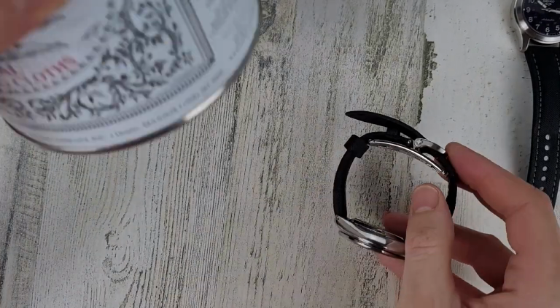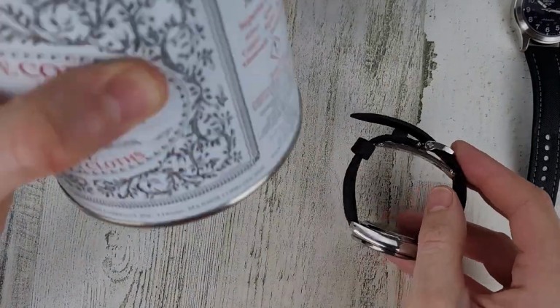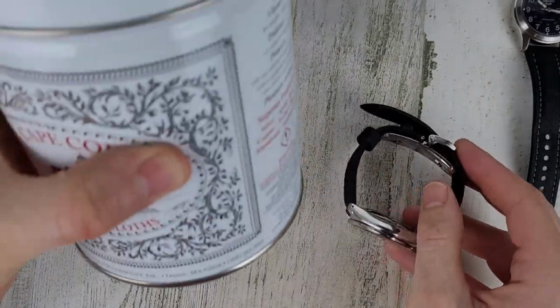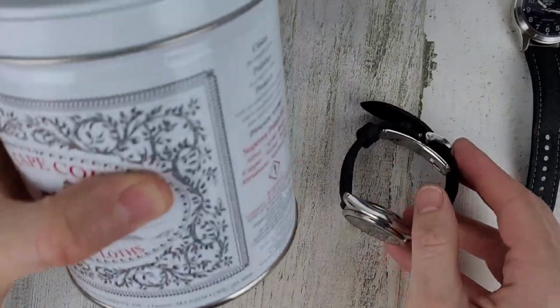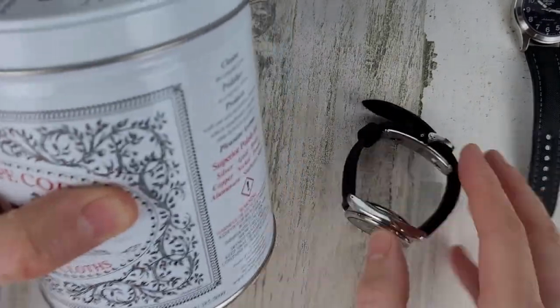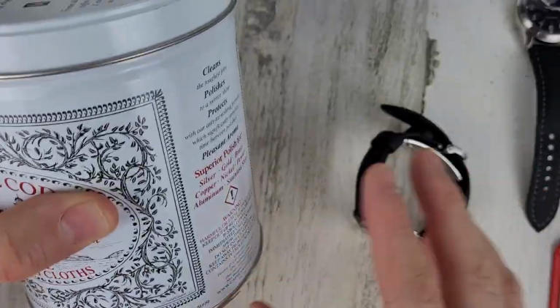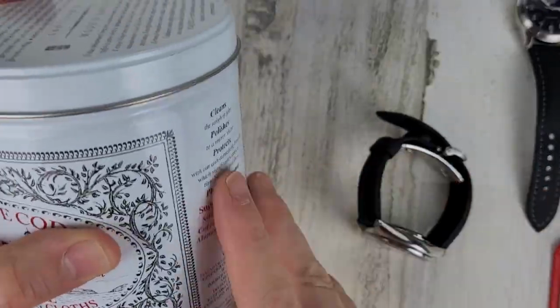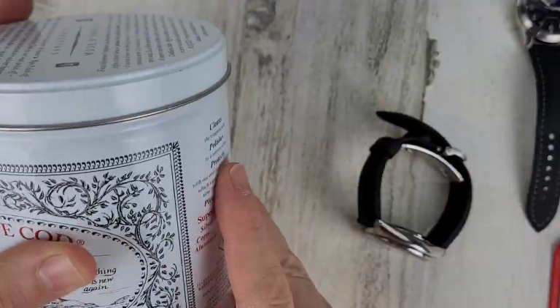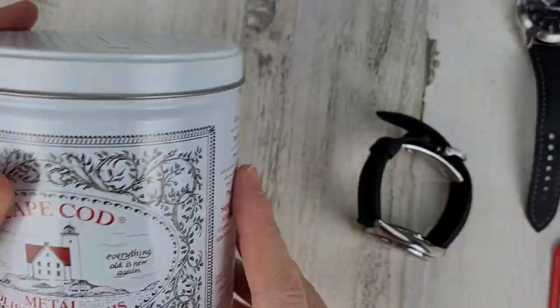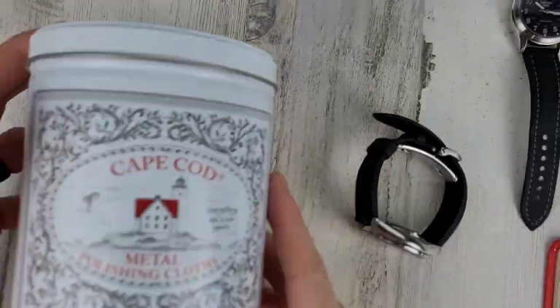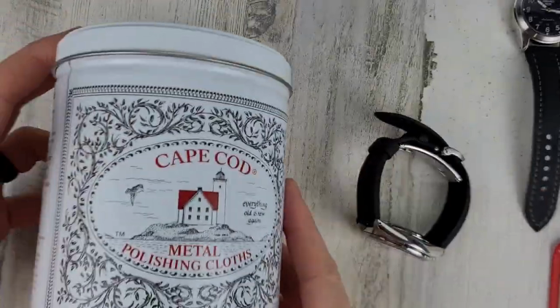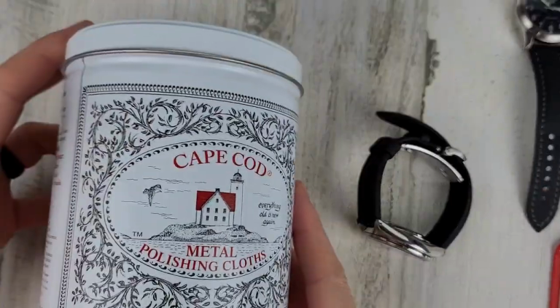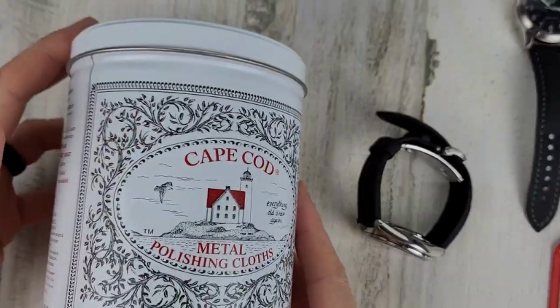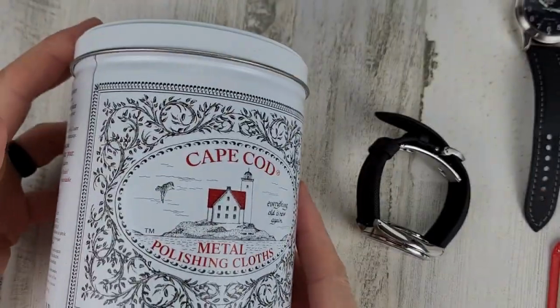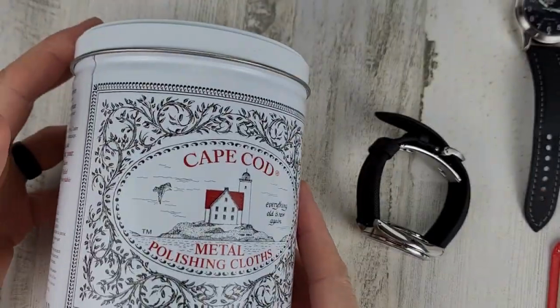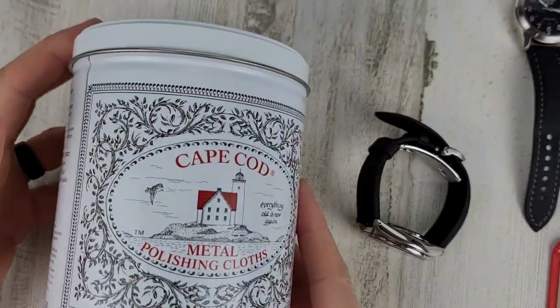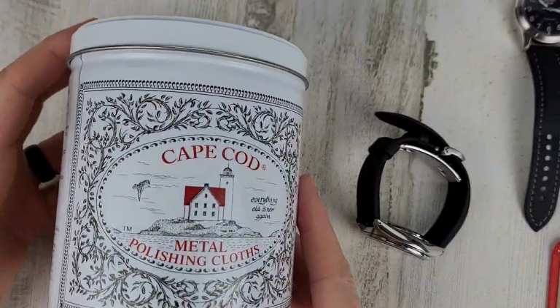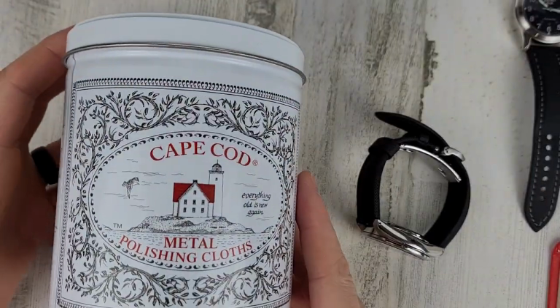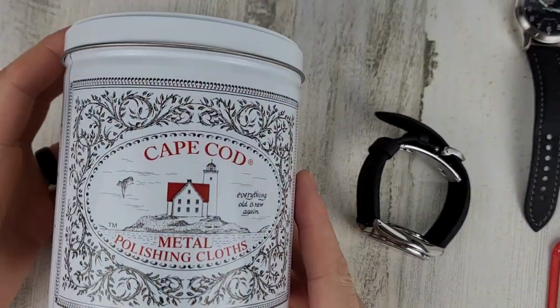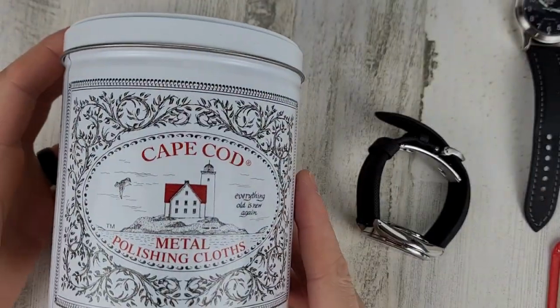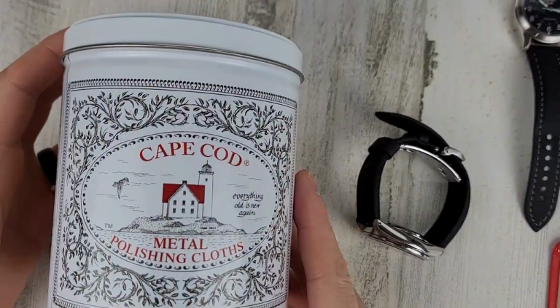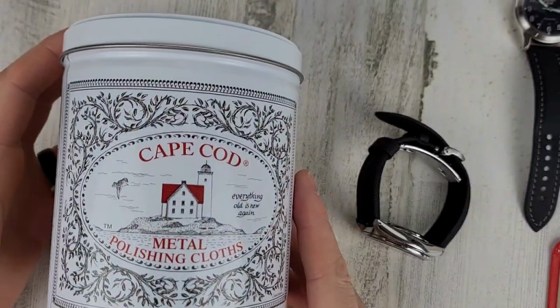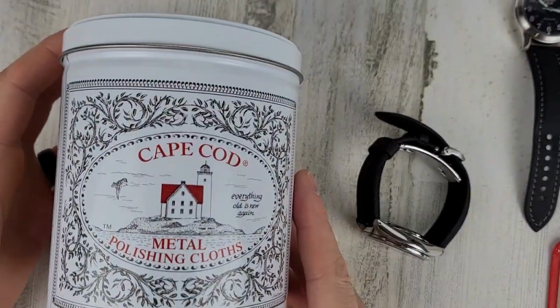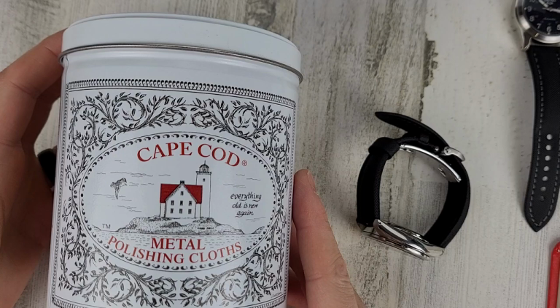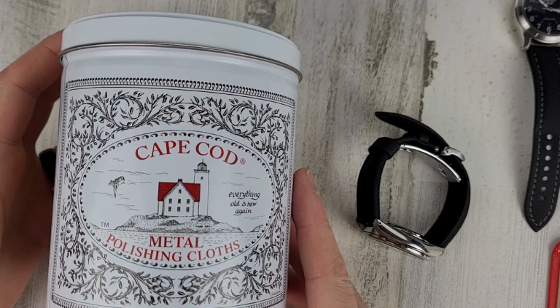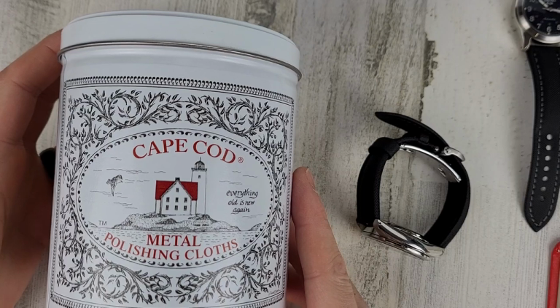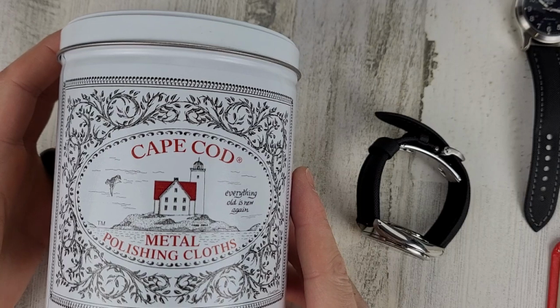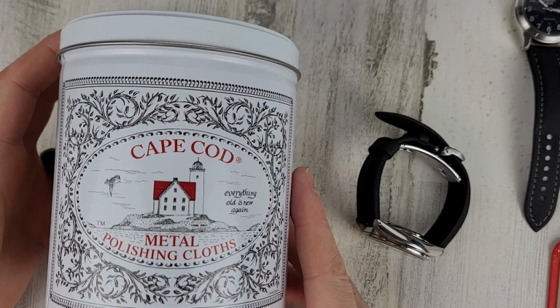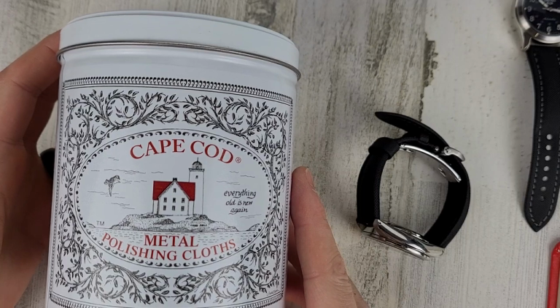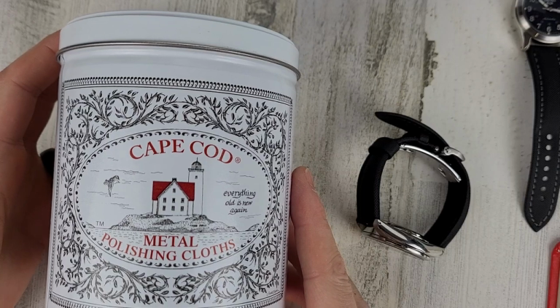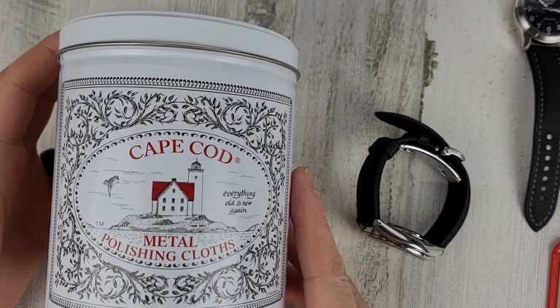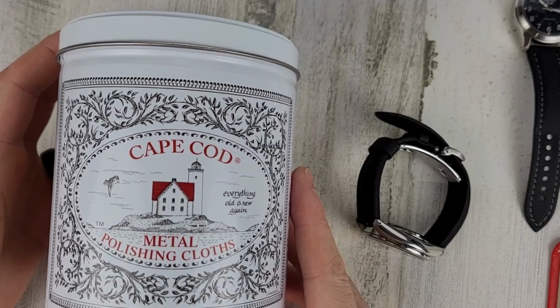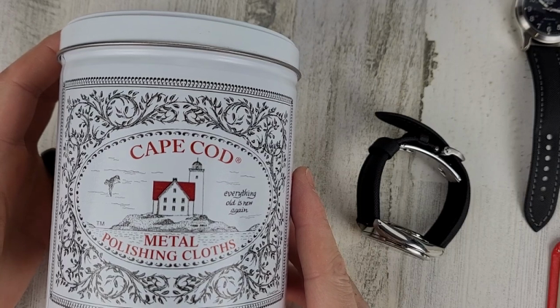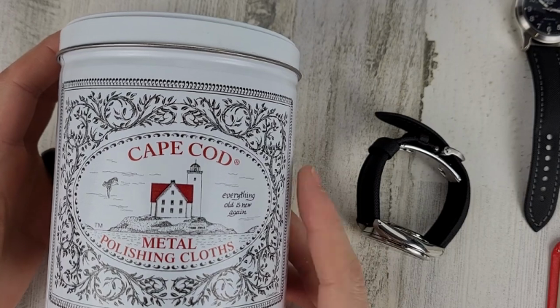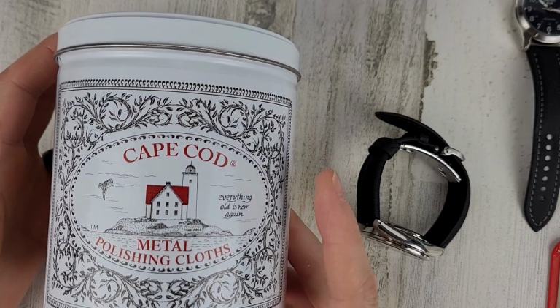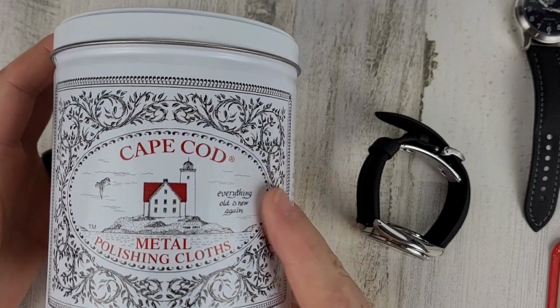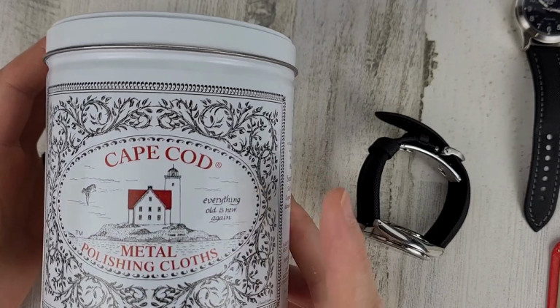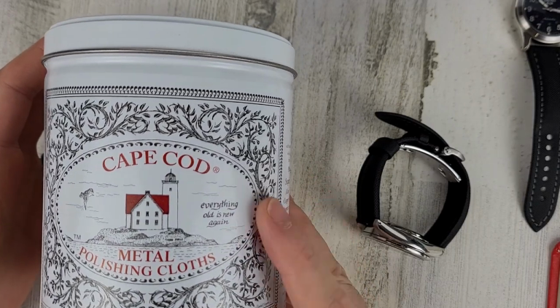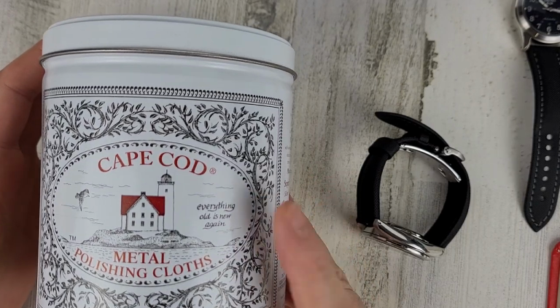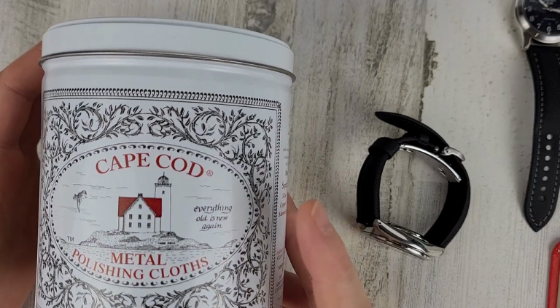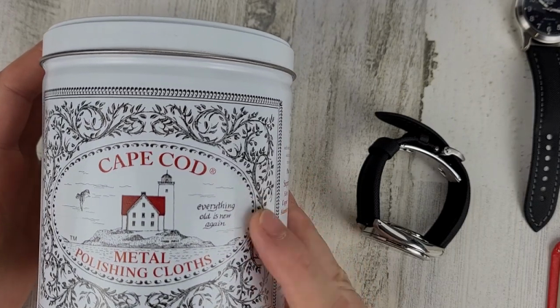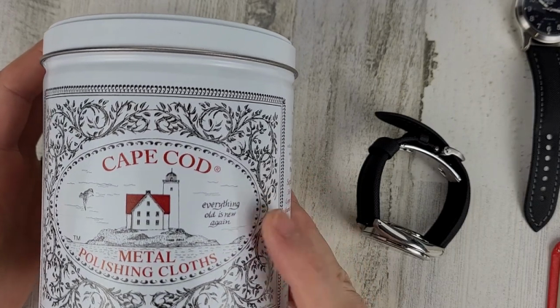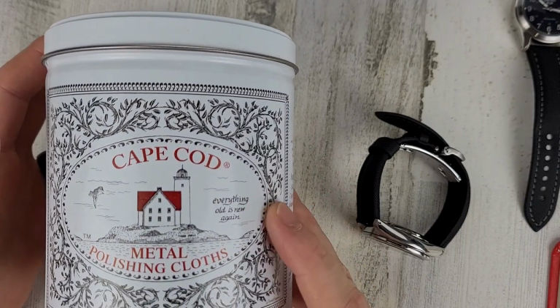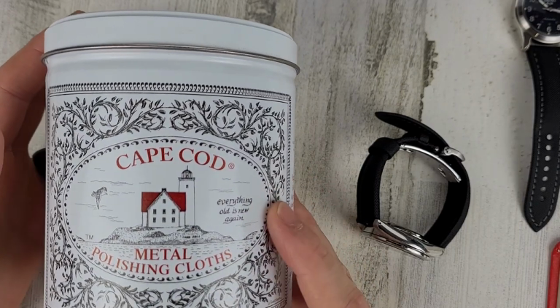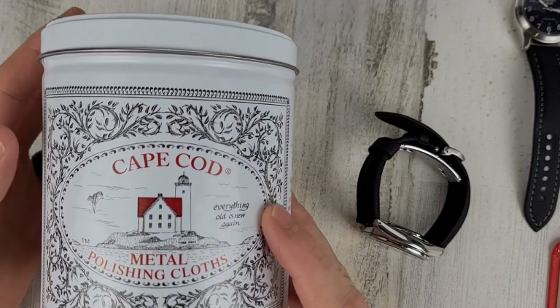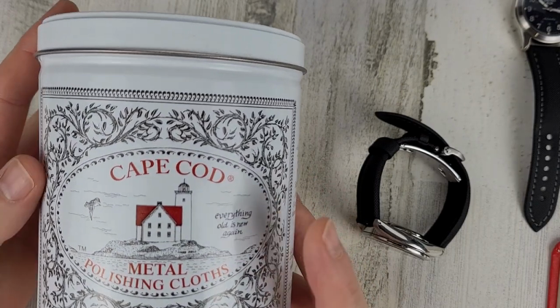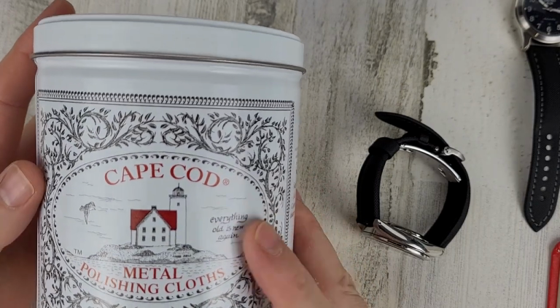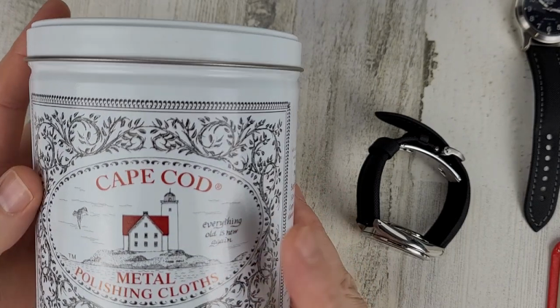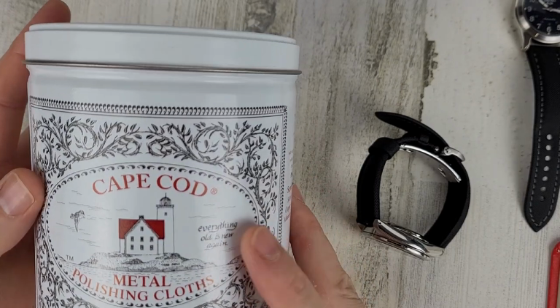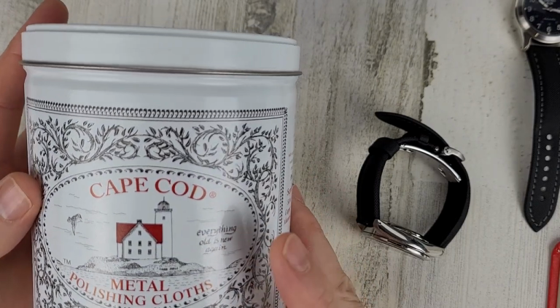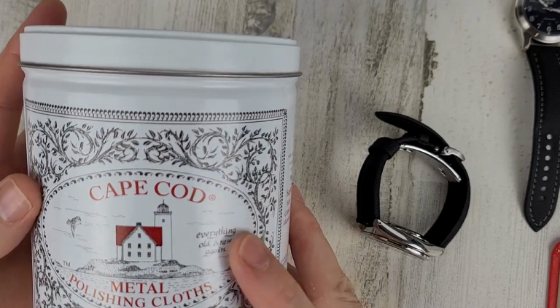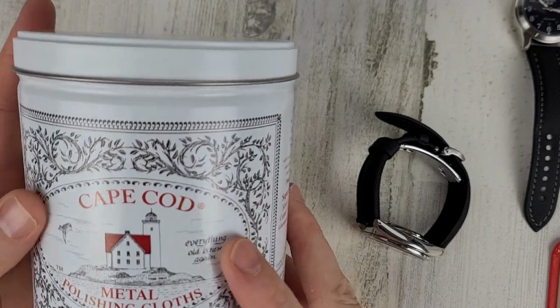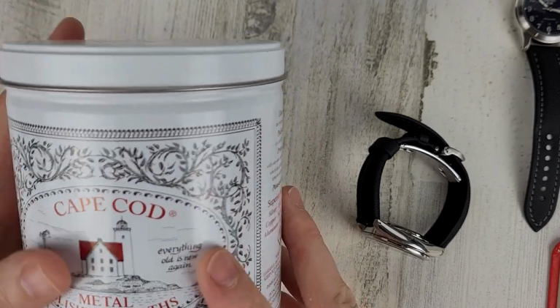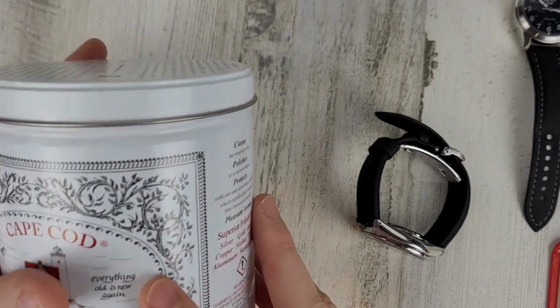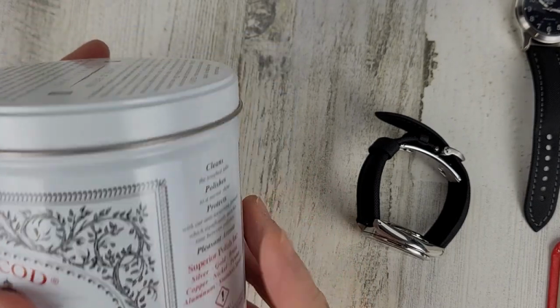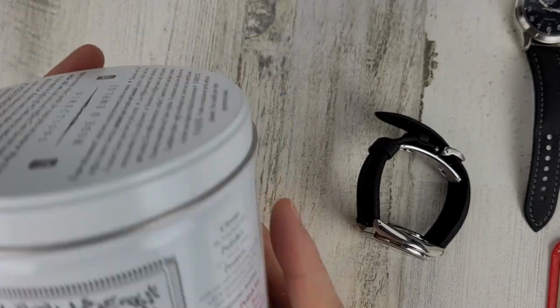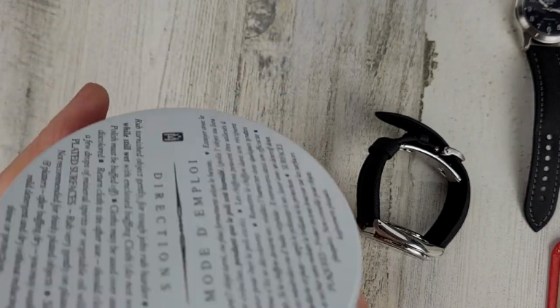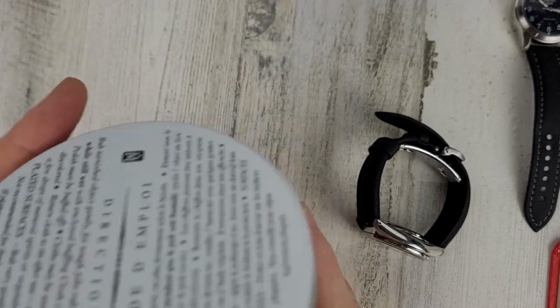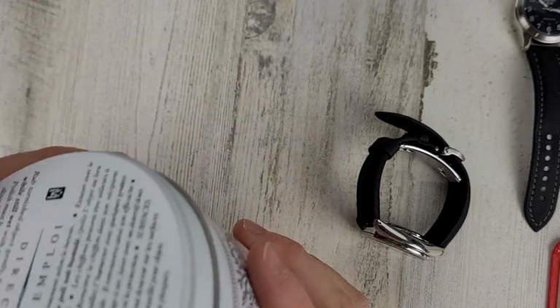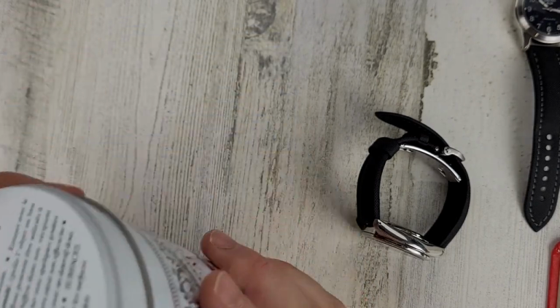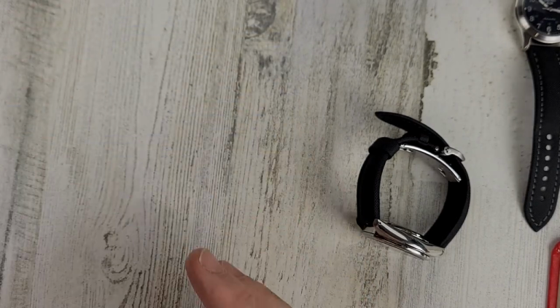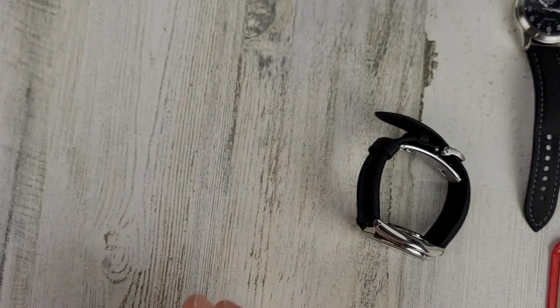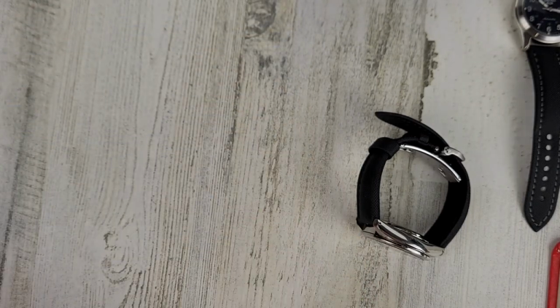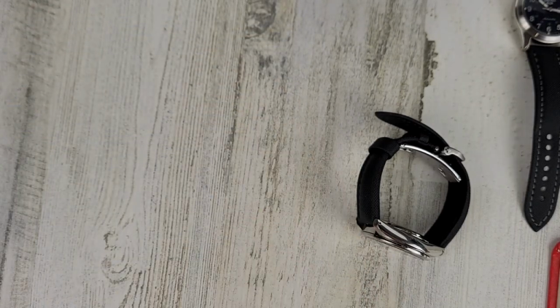I have the tin right here — Cape Cod metal finishing cloths. These are great for doing simple touch-up work on polished metal.